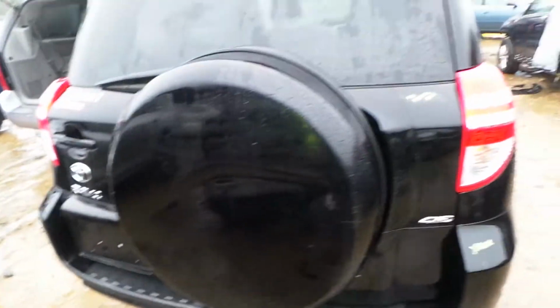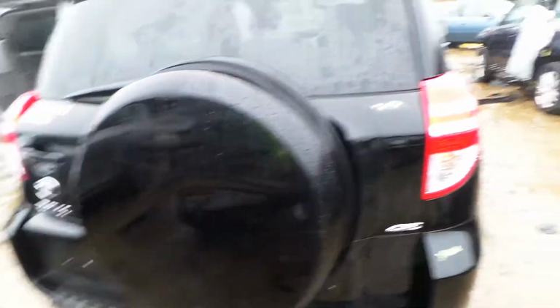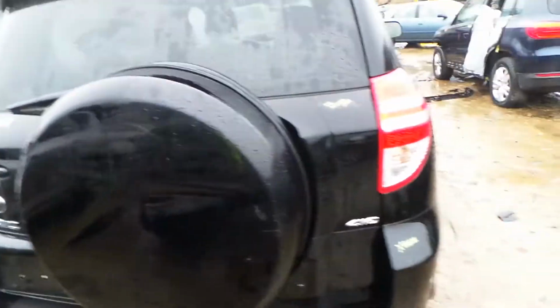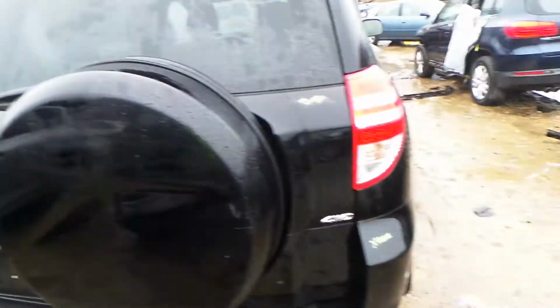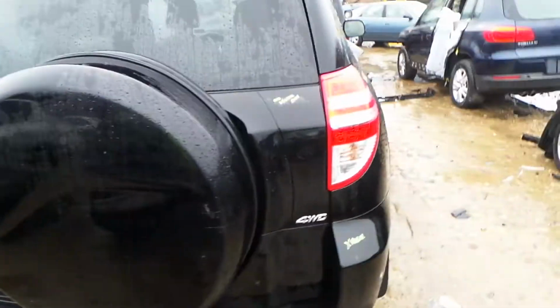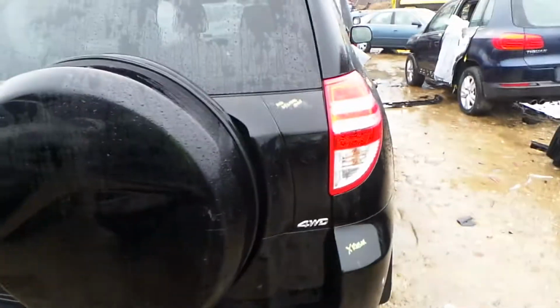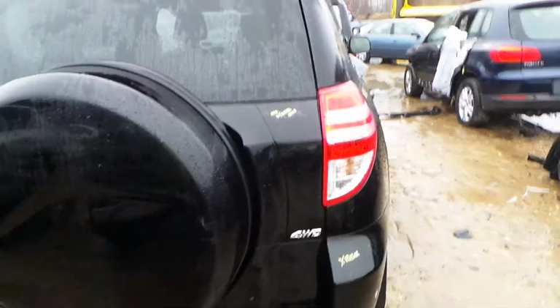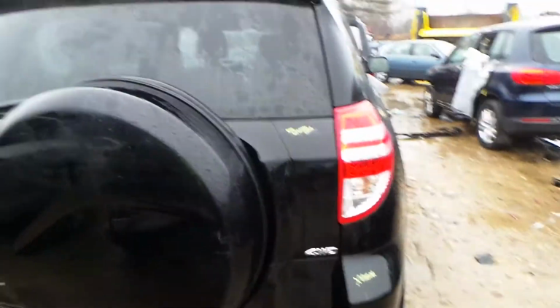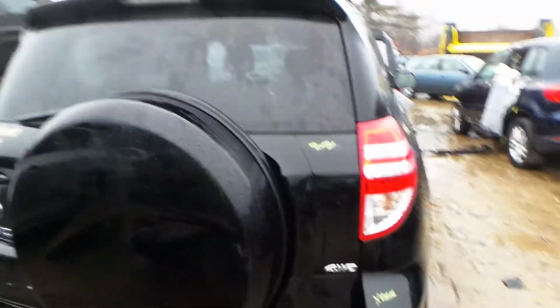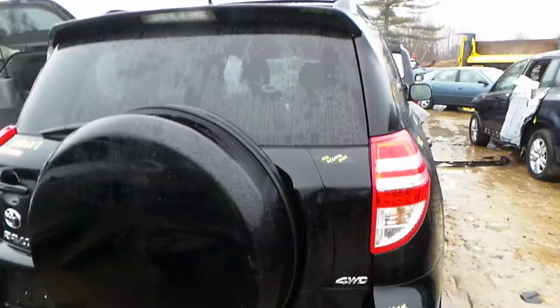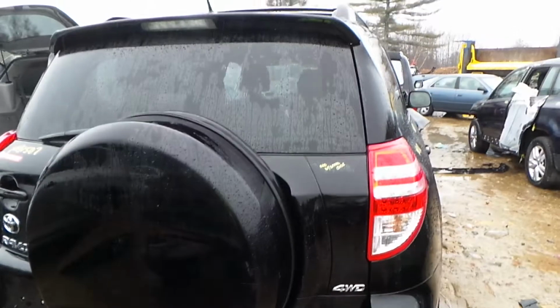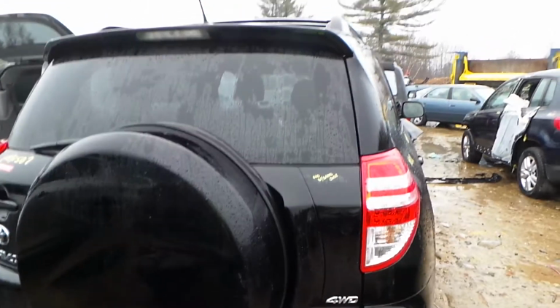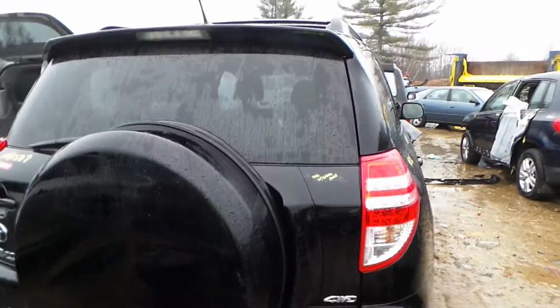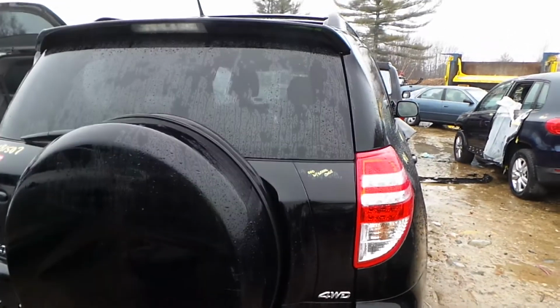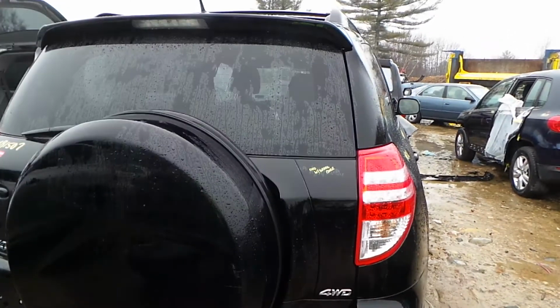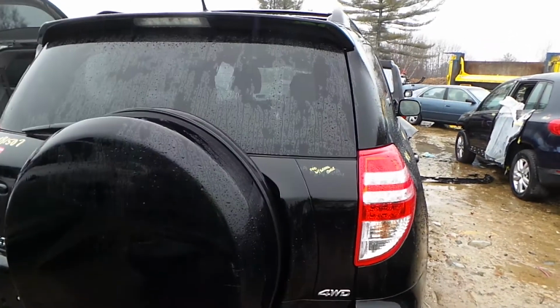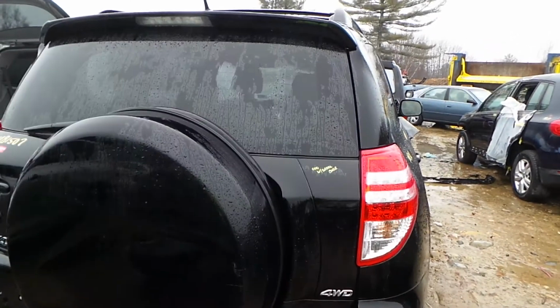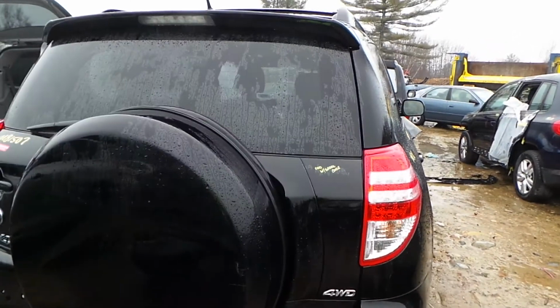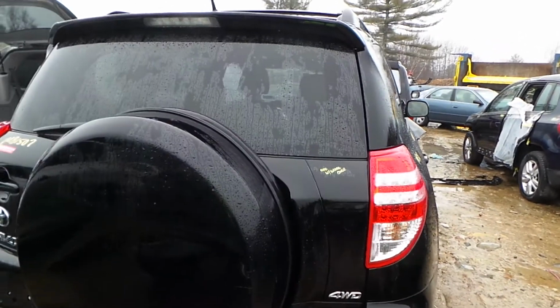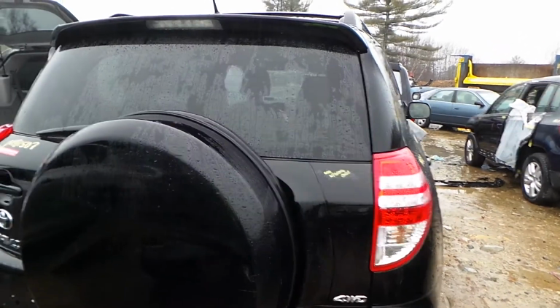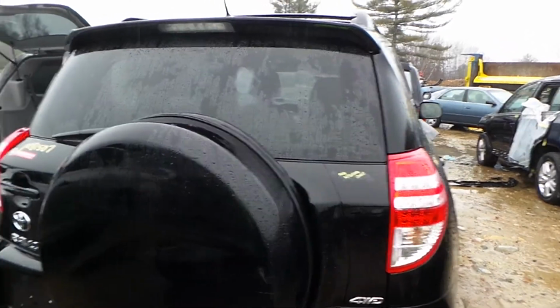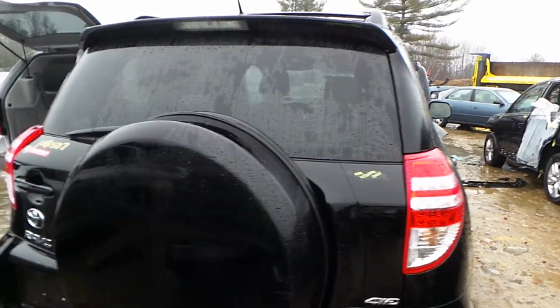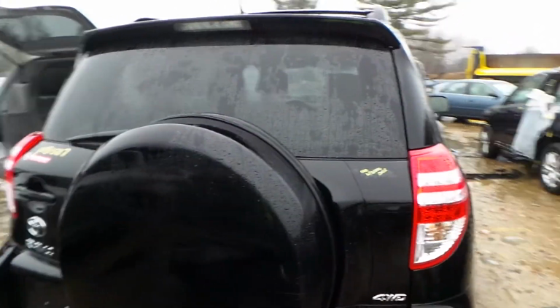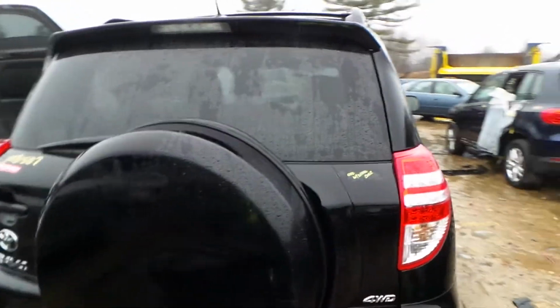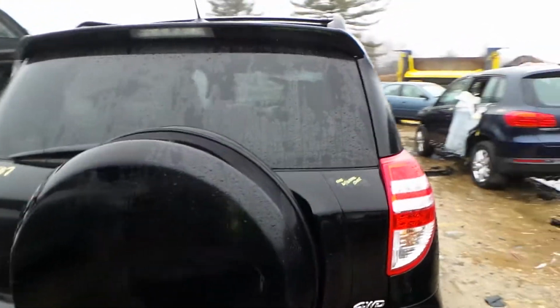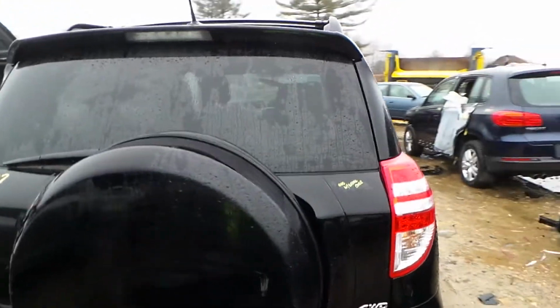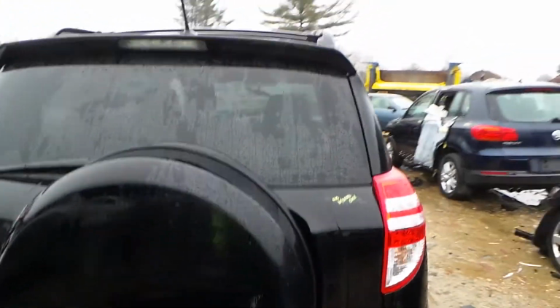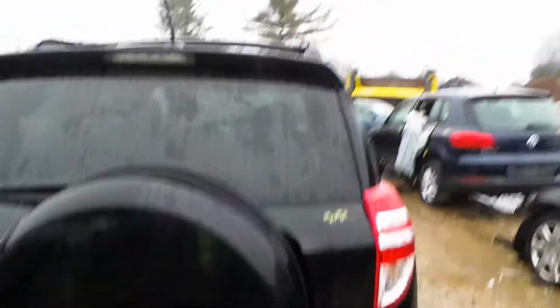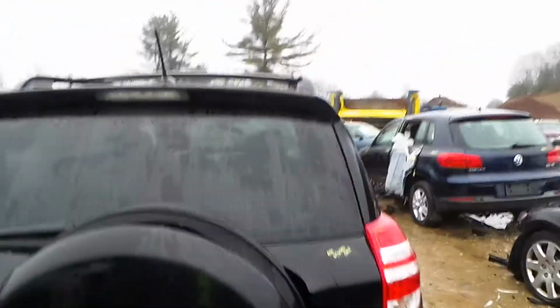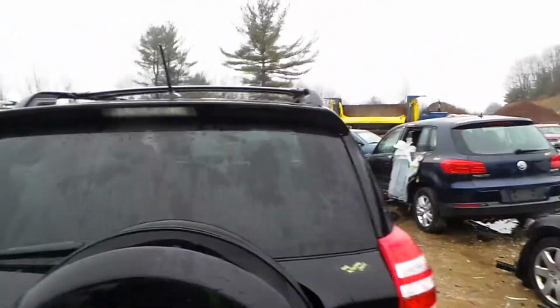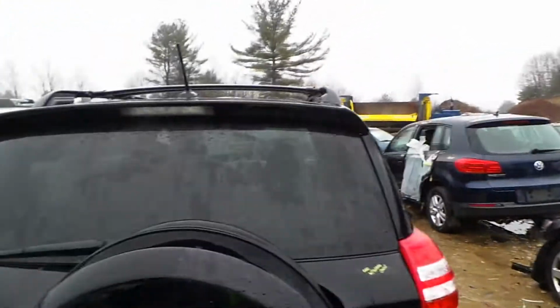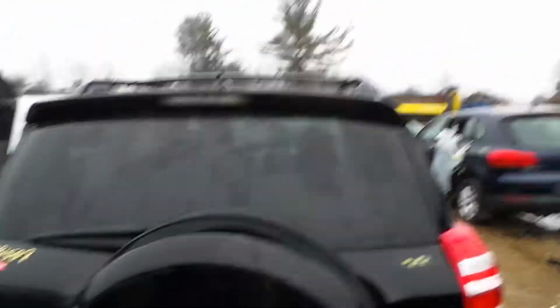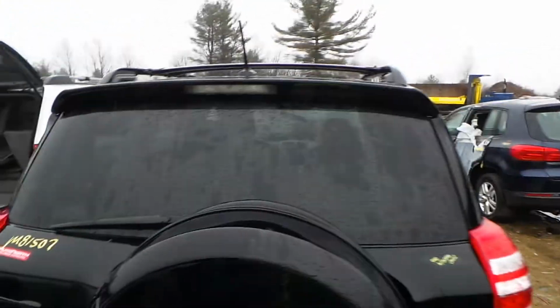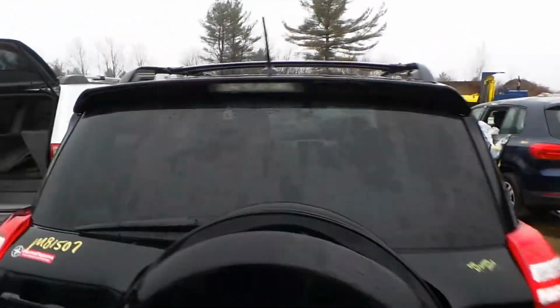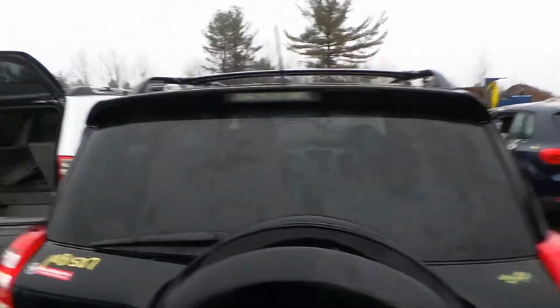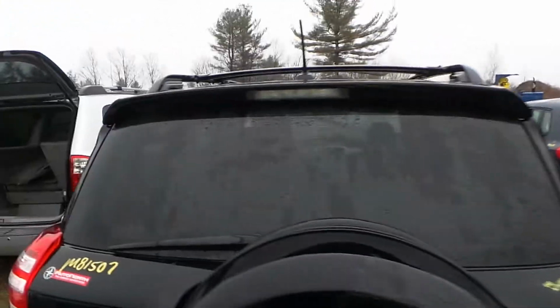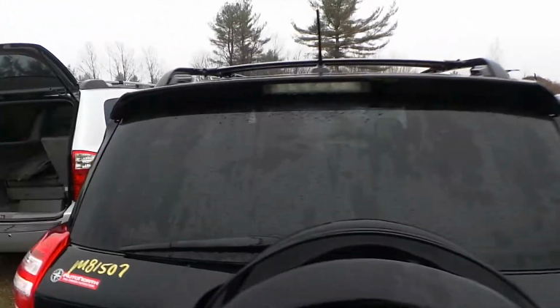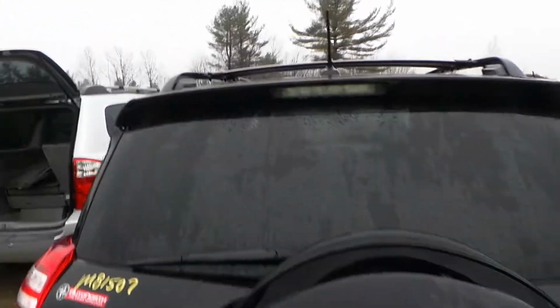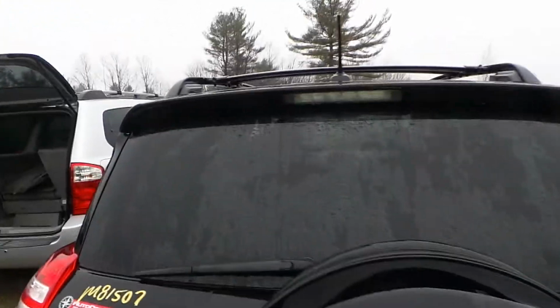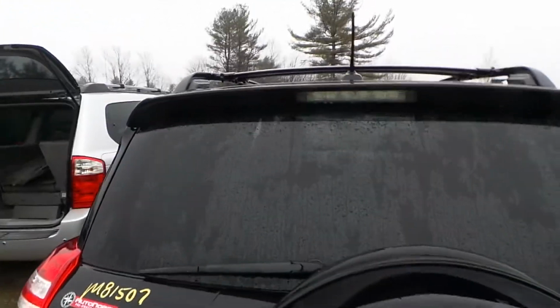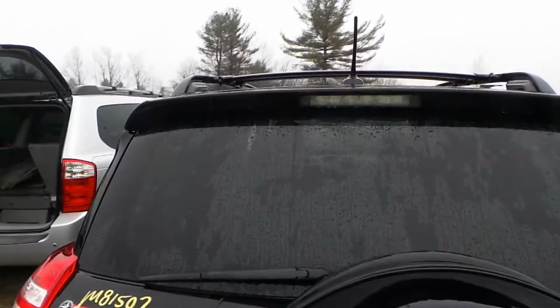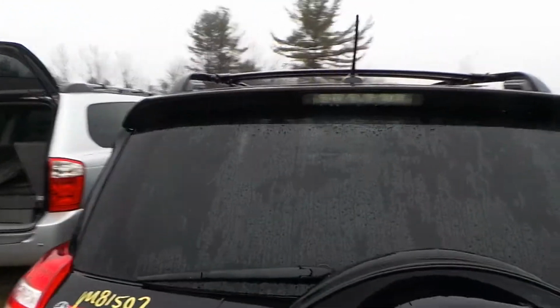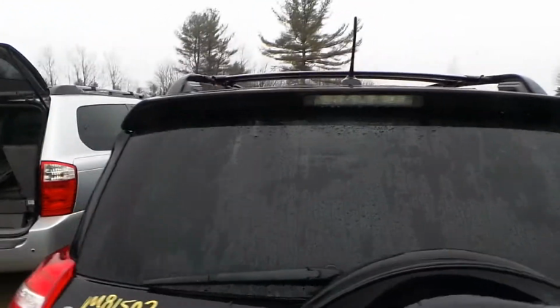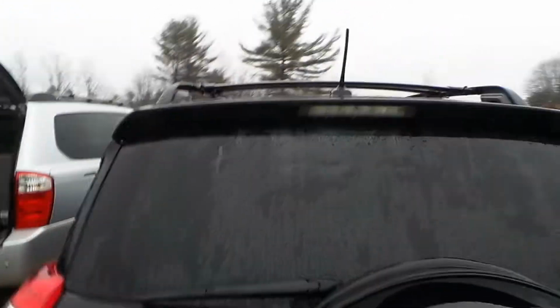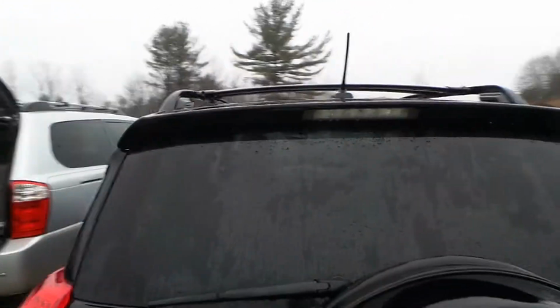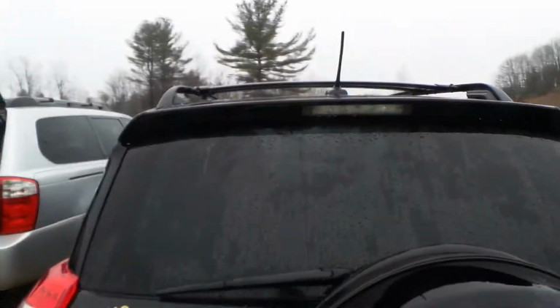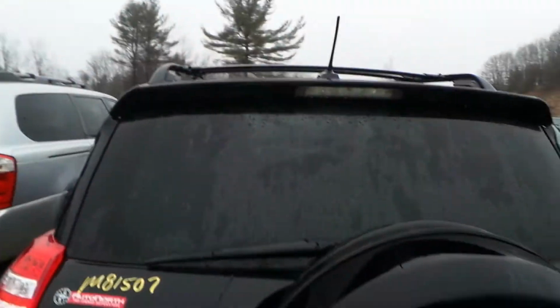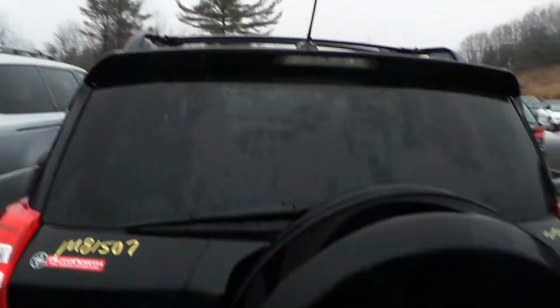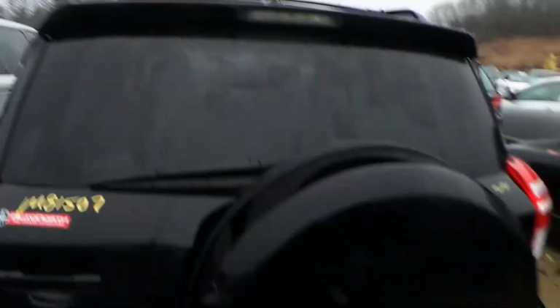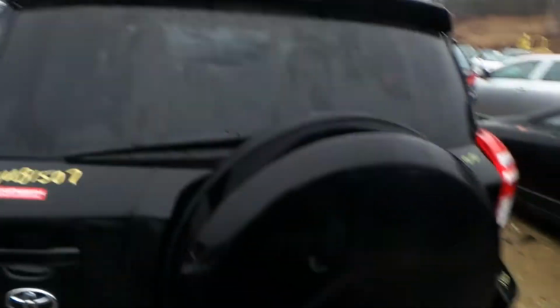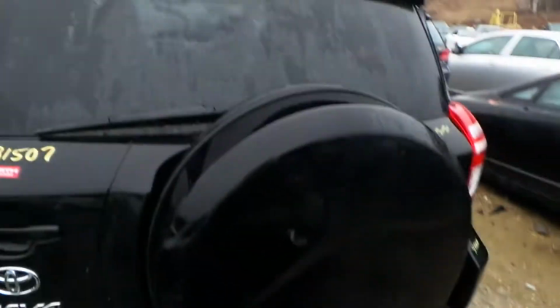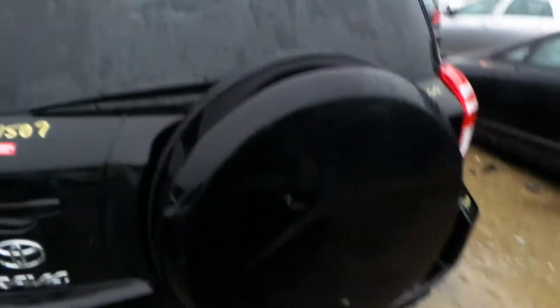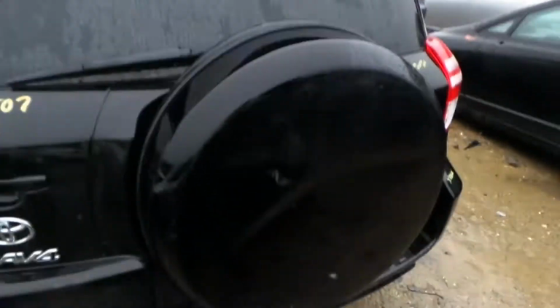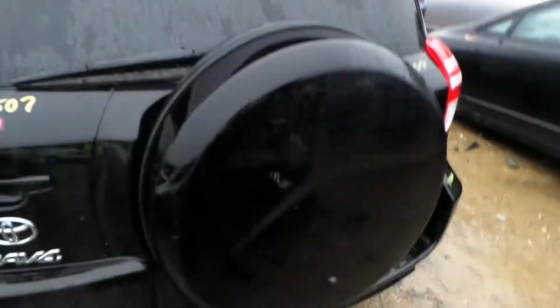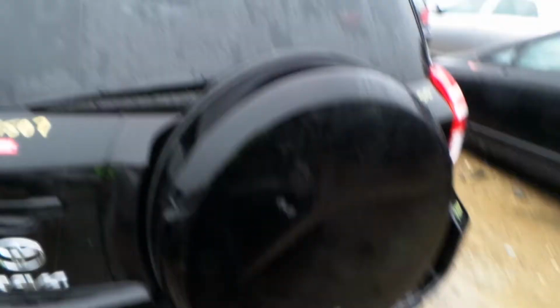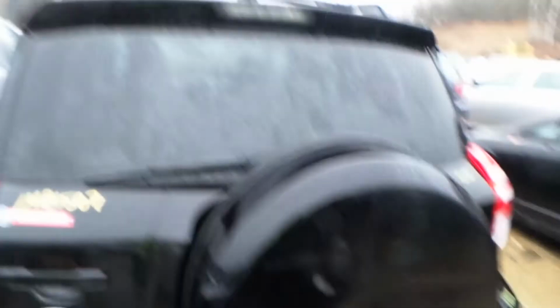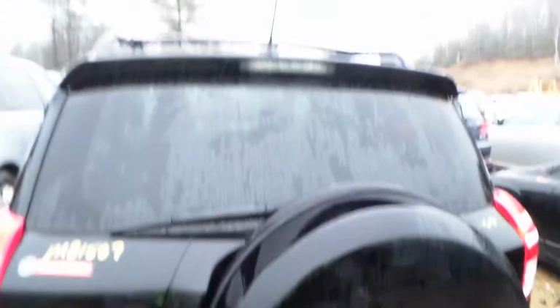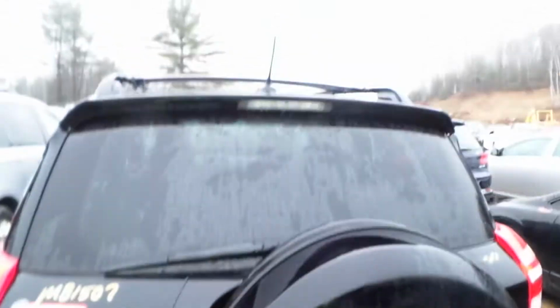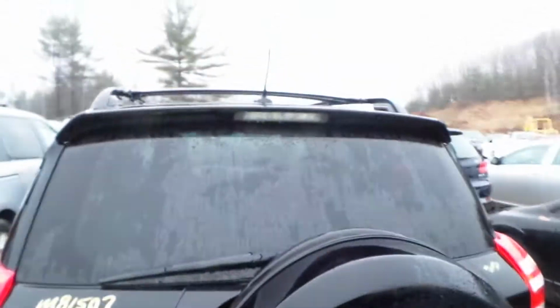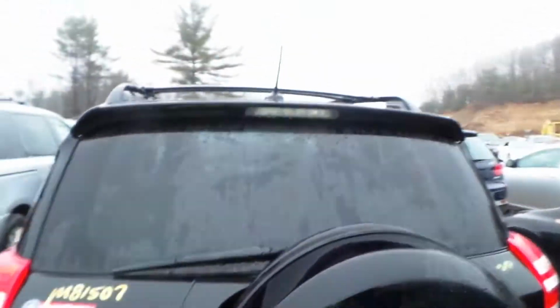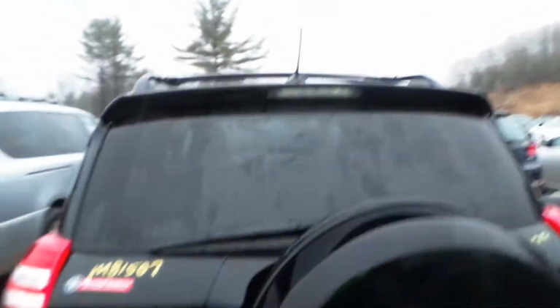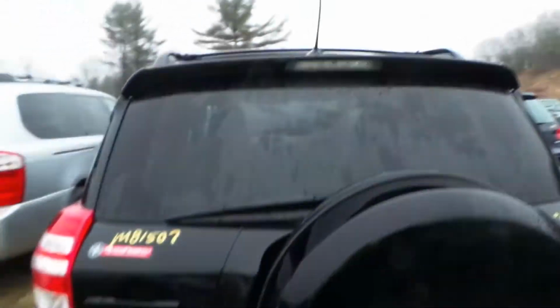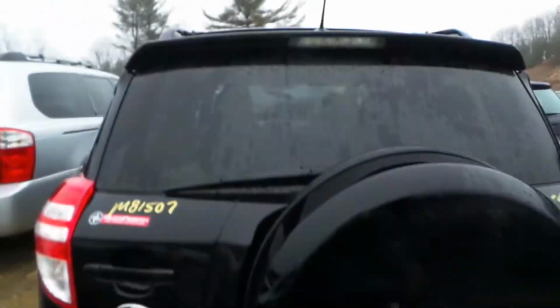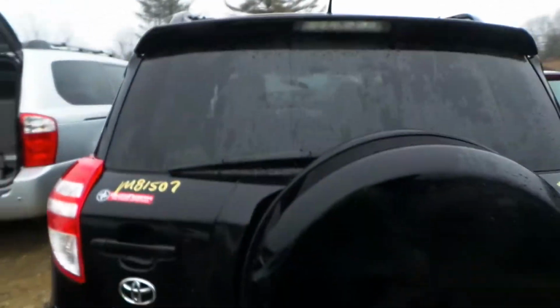The rear back door is triple zero insurance quality showing no damage. Comes with hinges, tire cover, and spoiler.